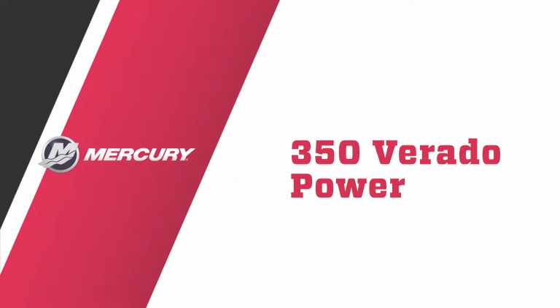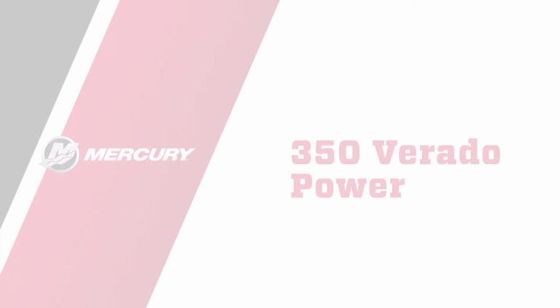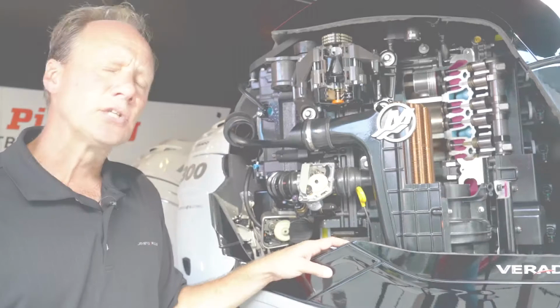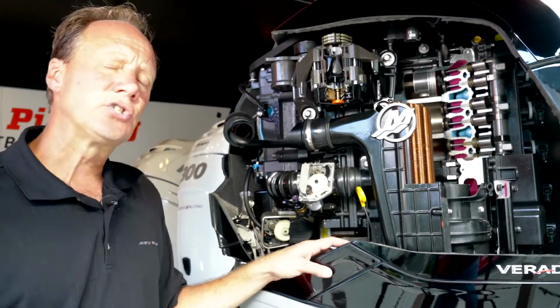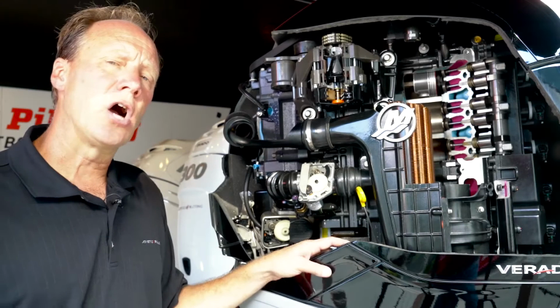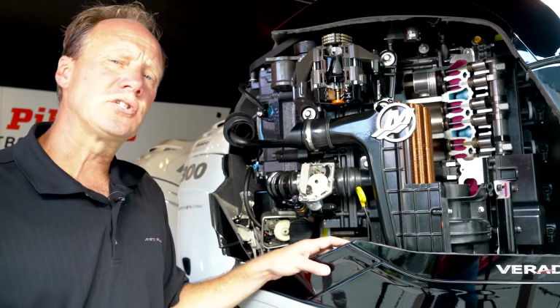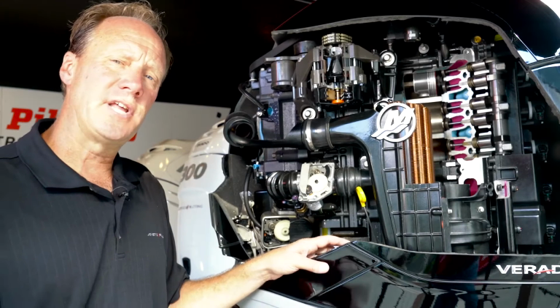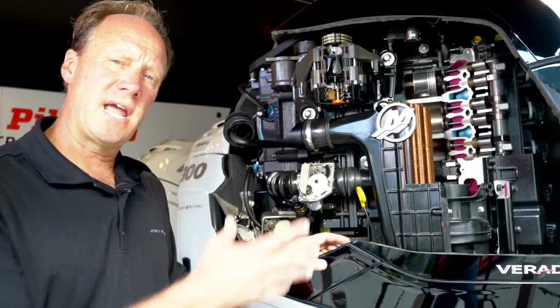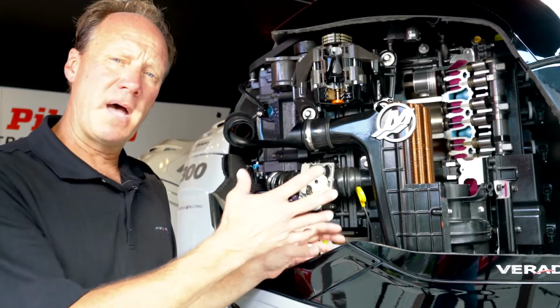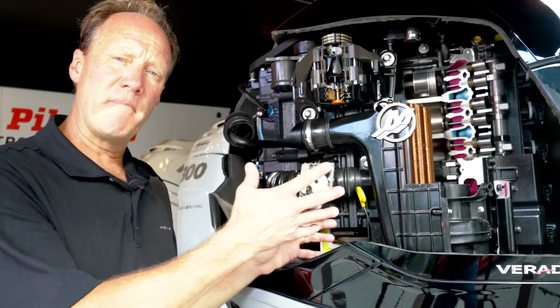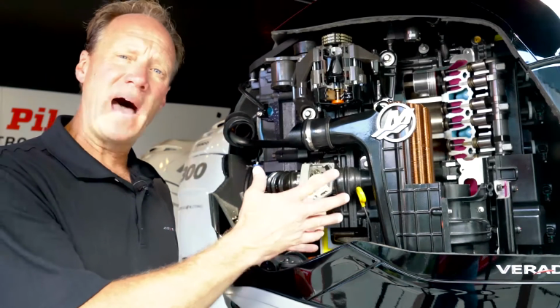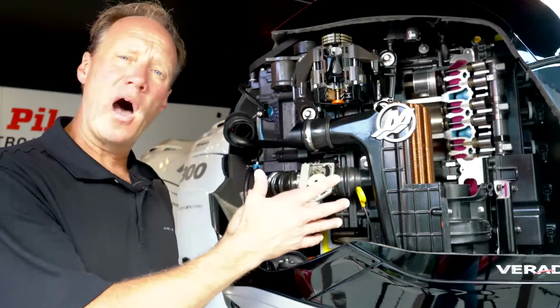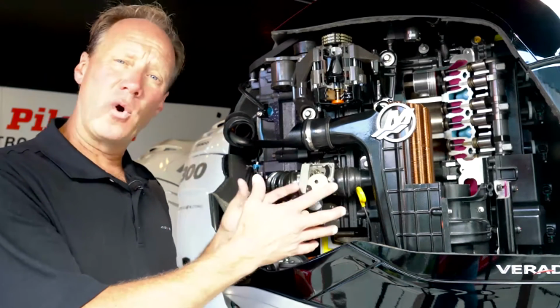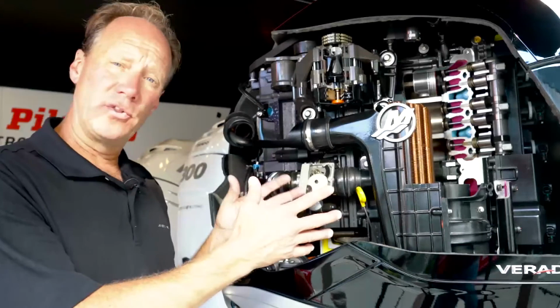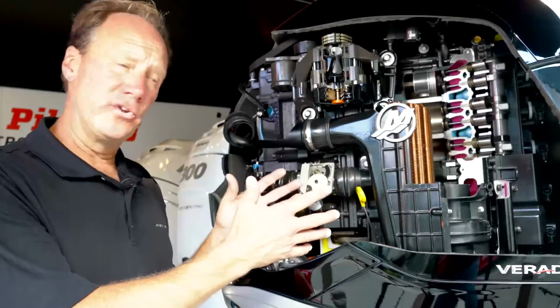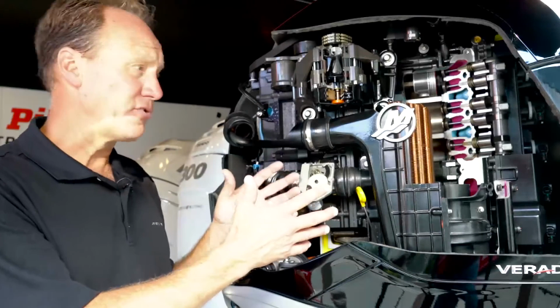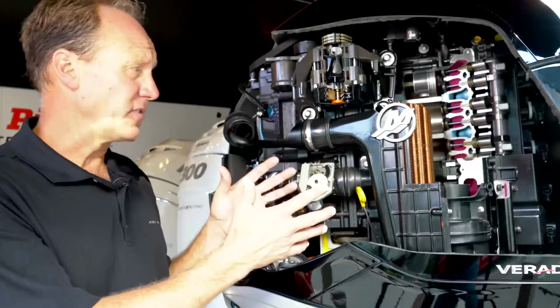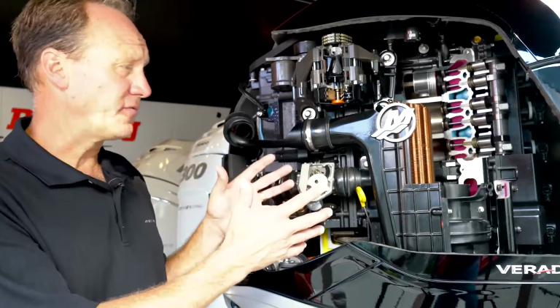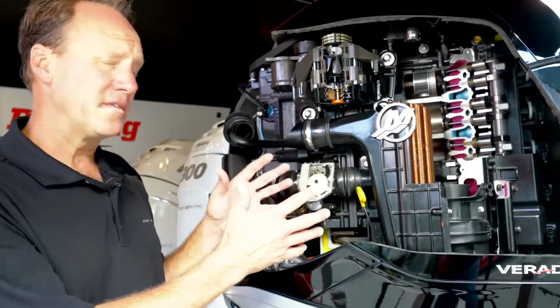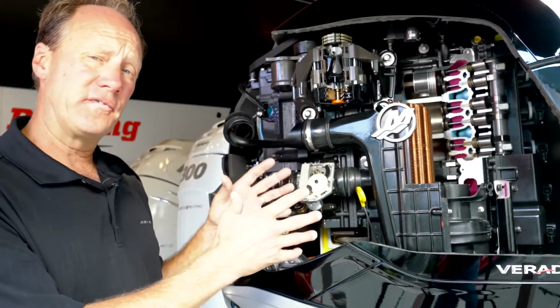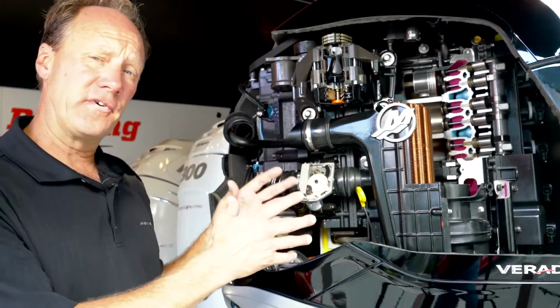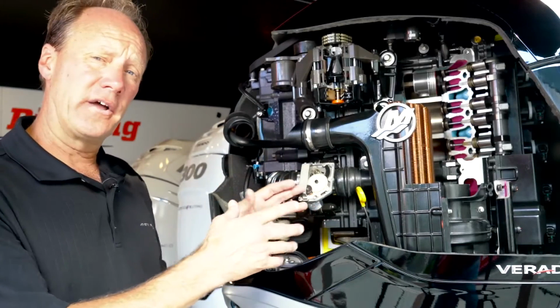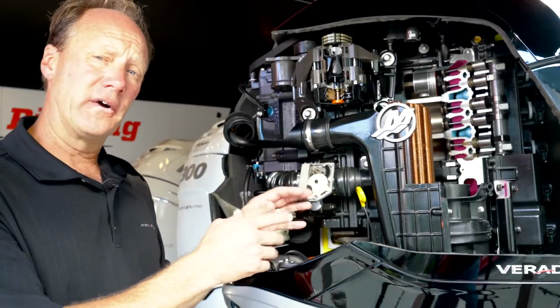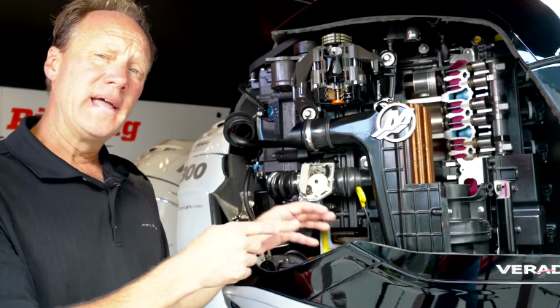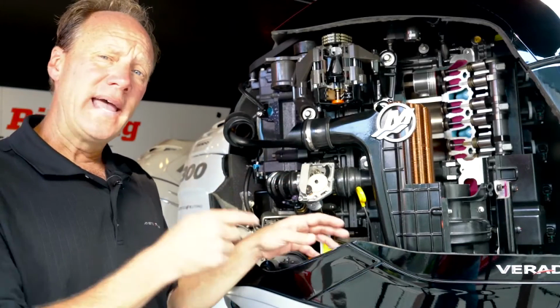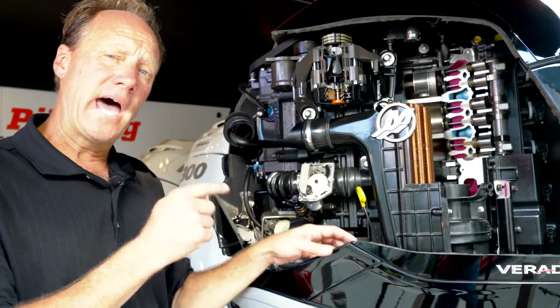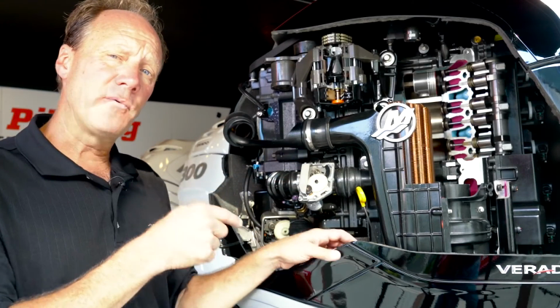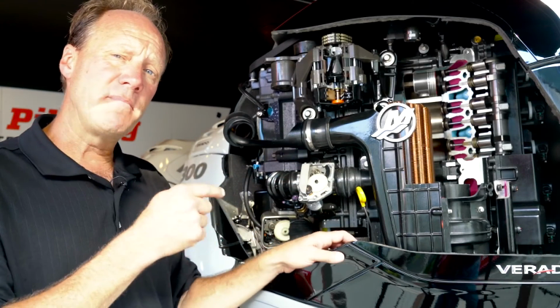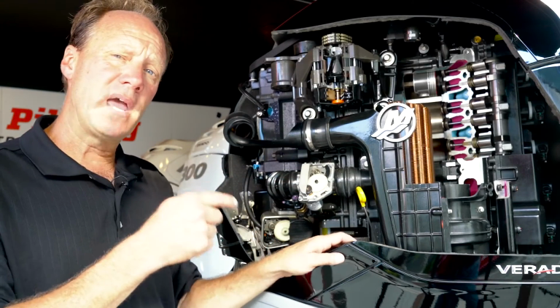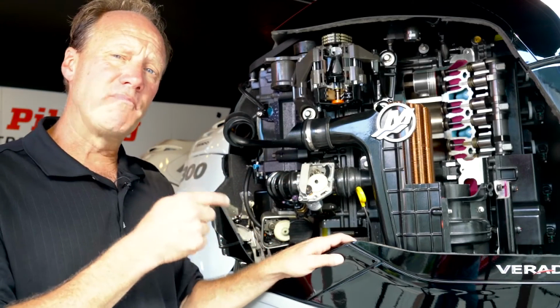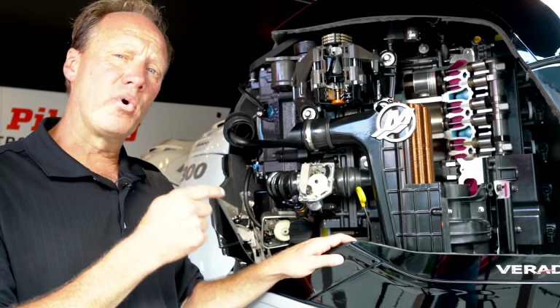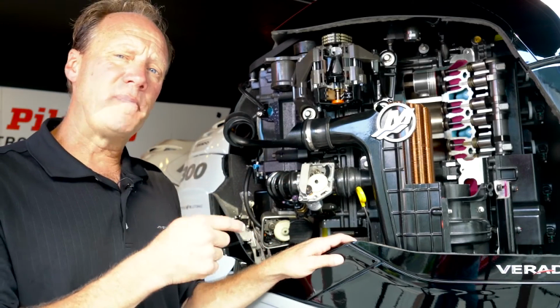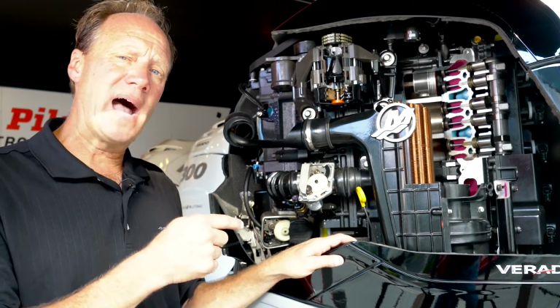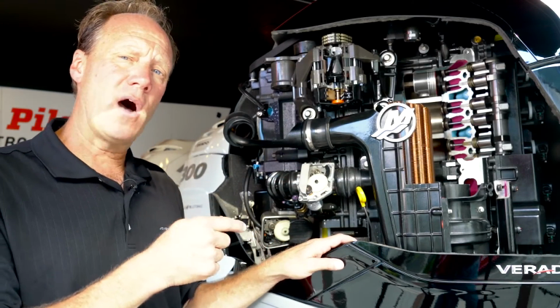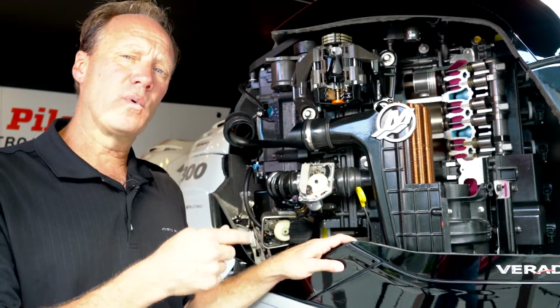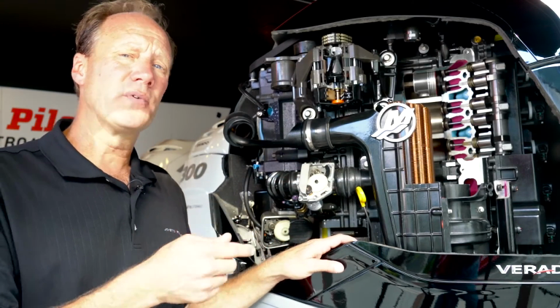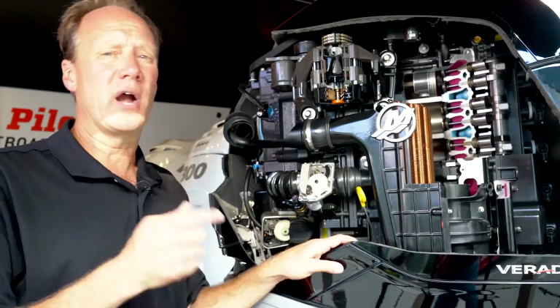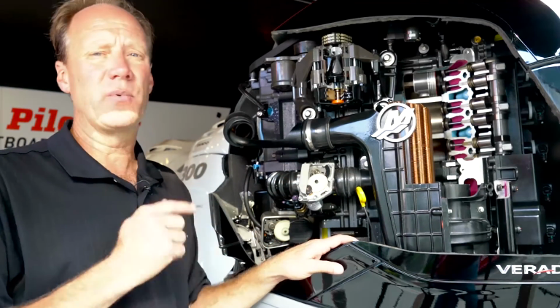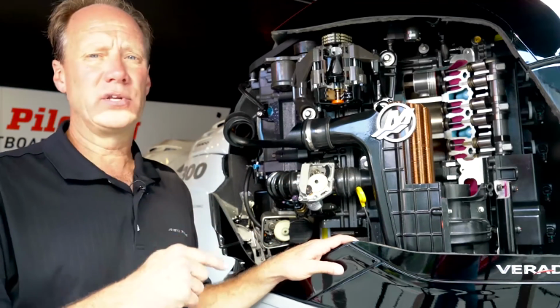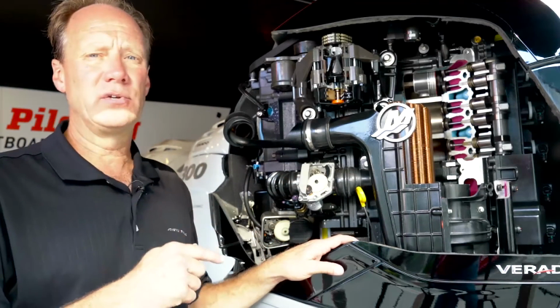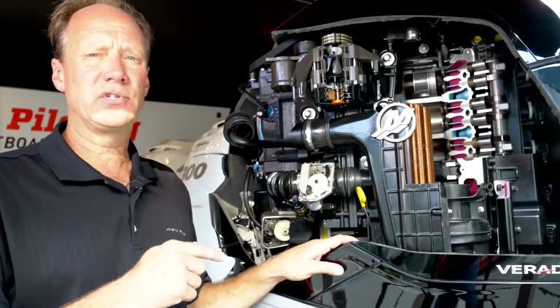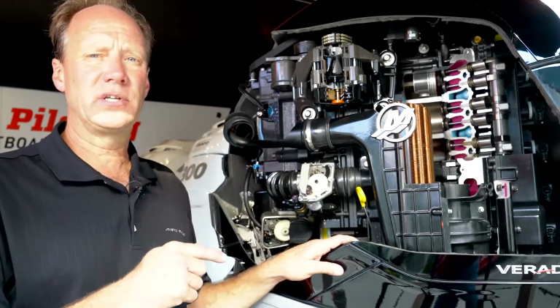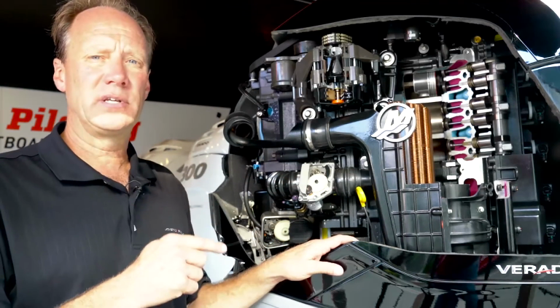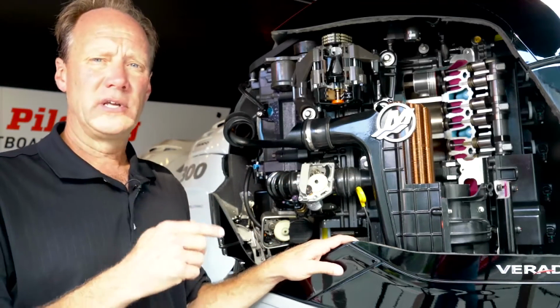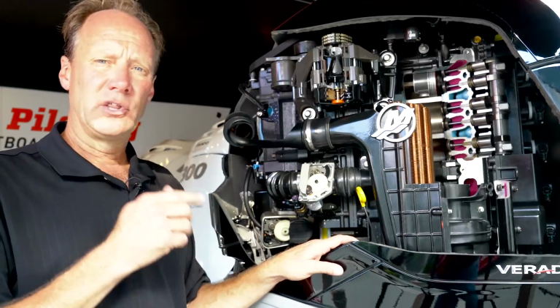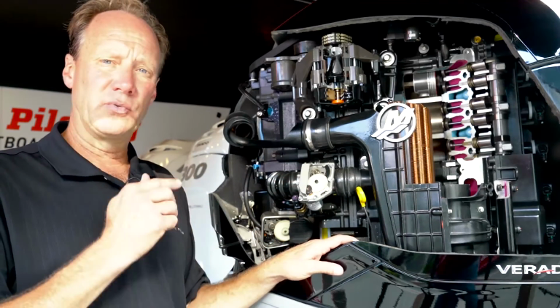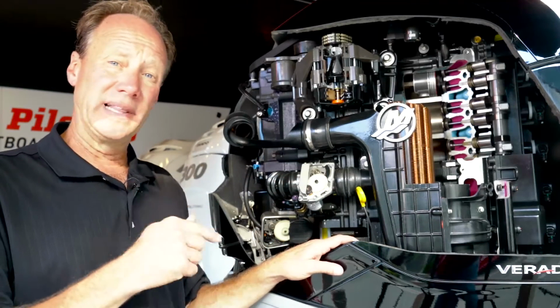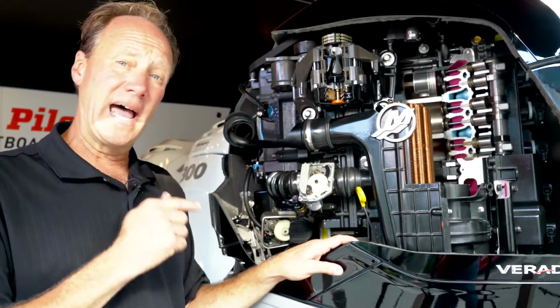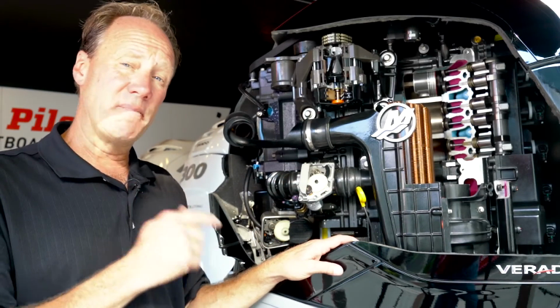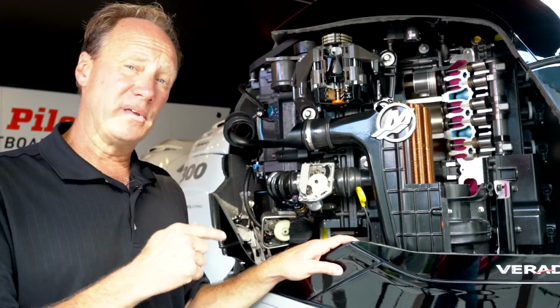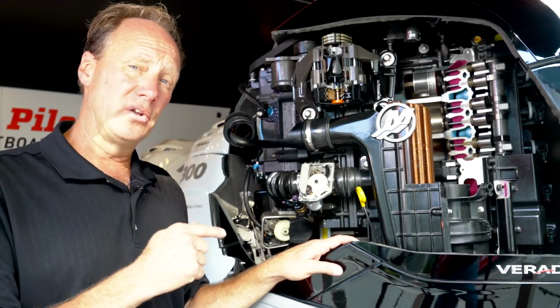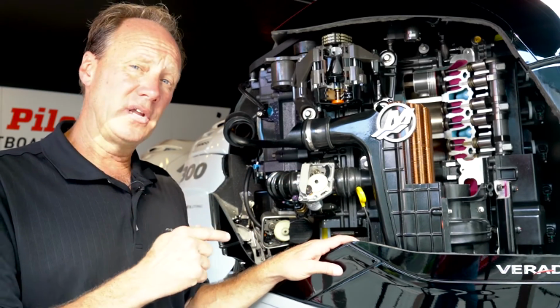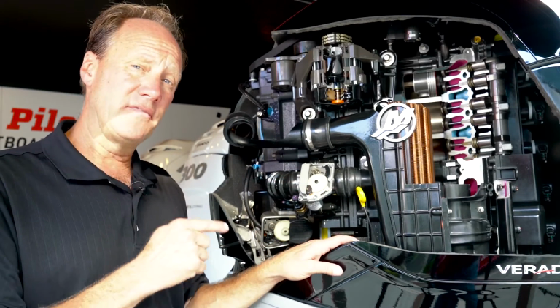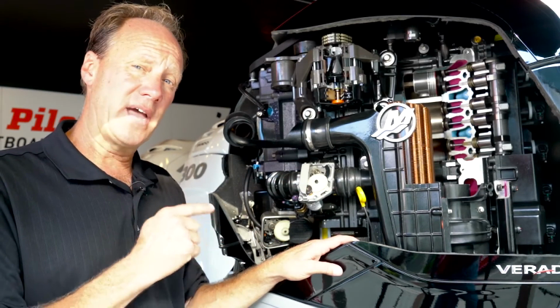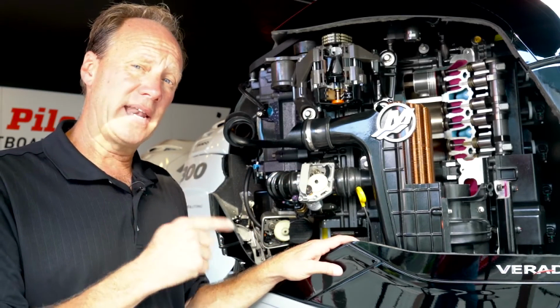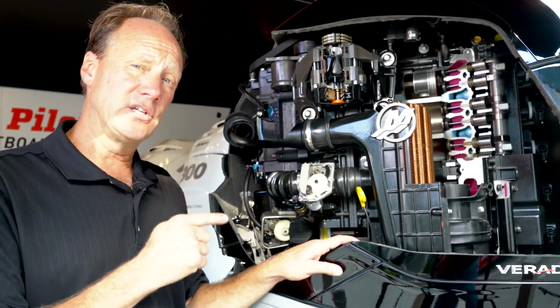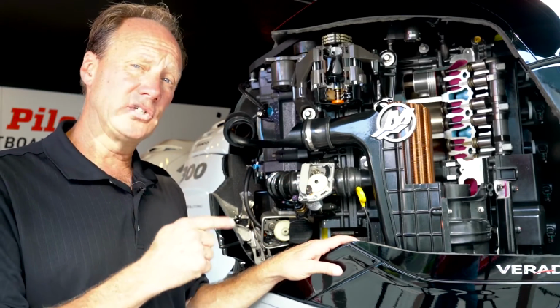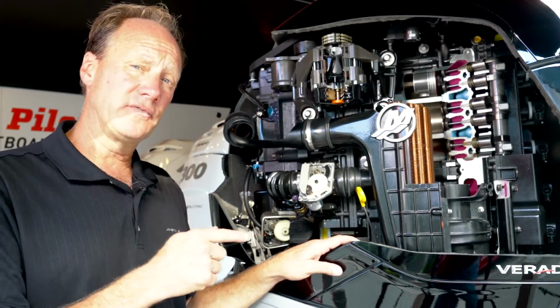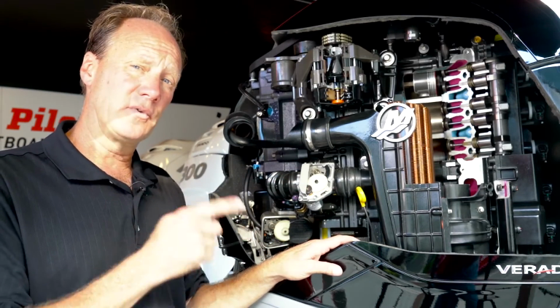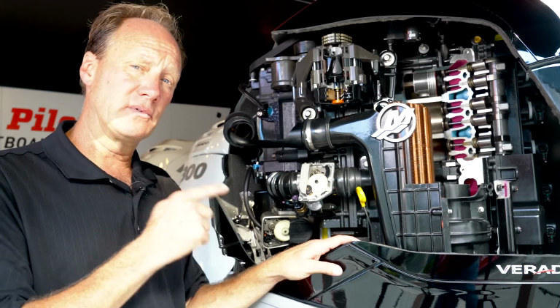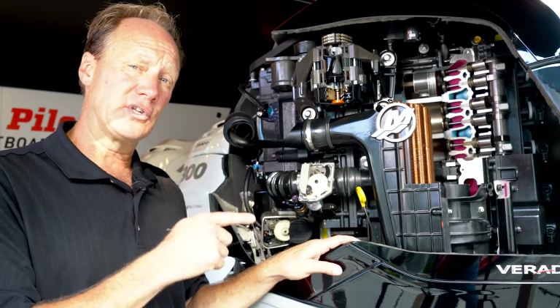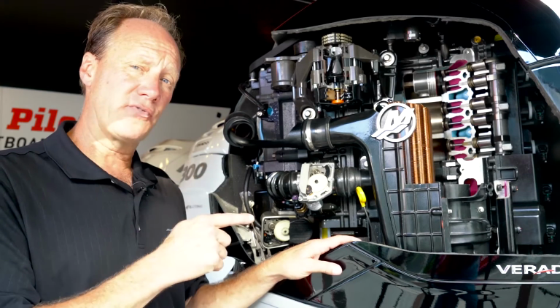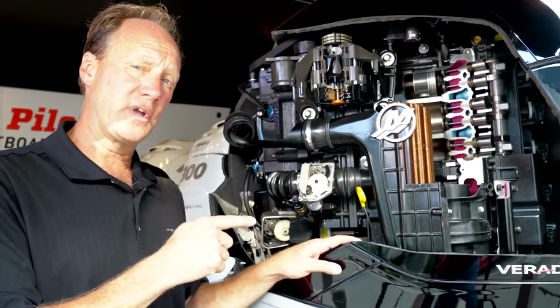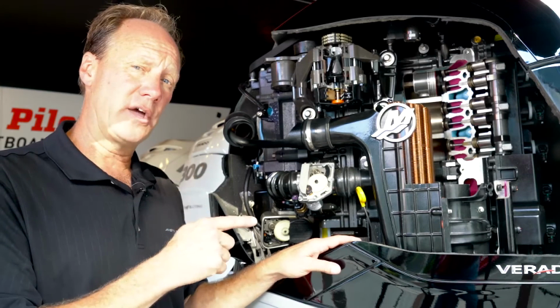Let's talk today about power in the new 350 Verado. How do we make more power without reducing the reliability of that engine from when it was a 300?